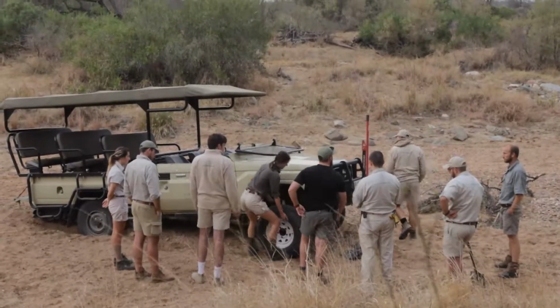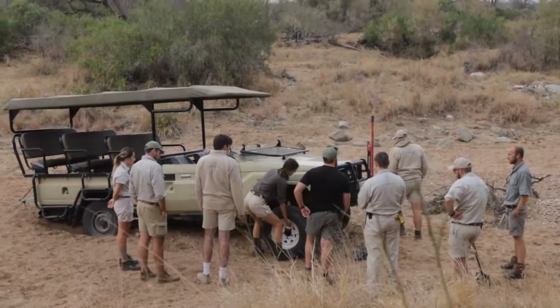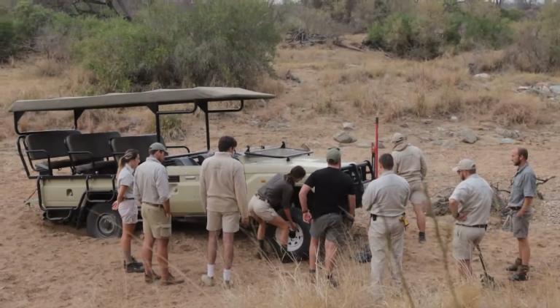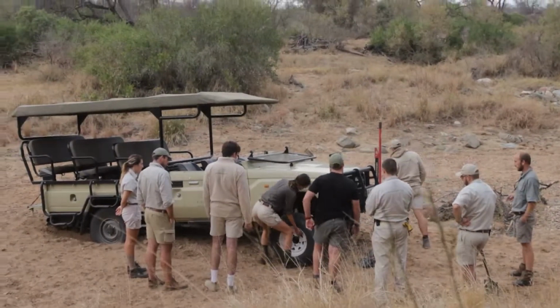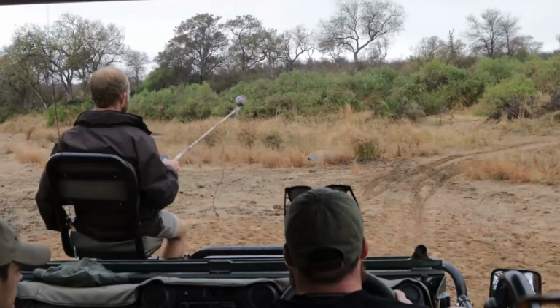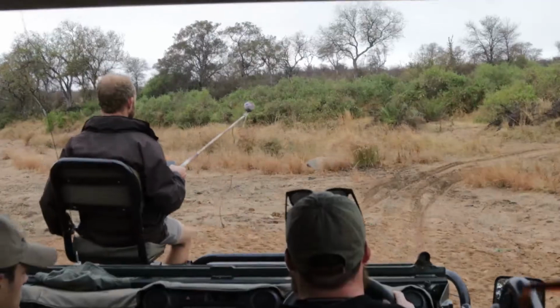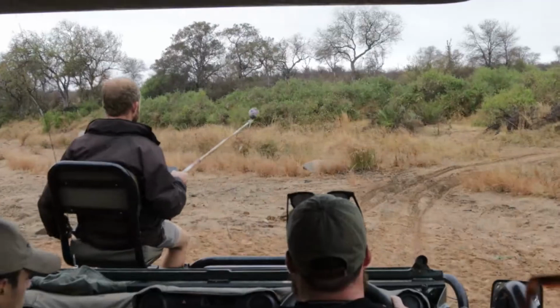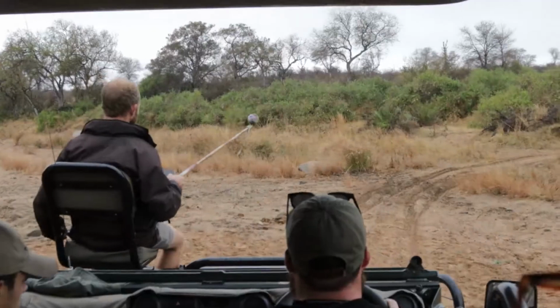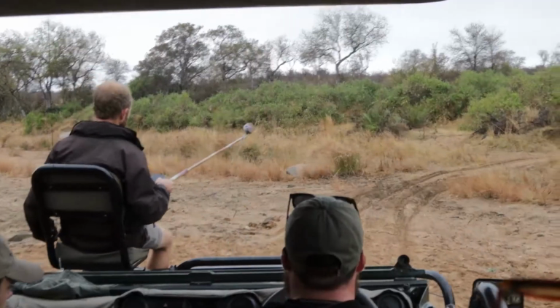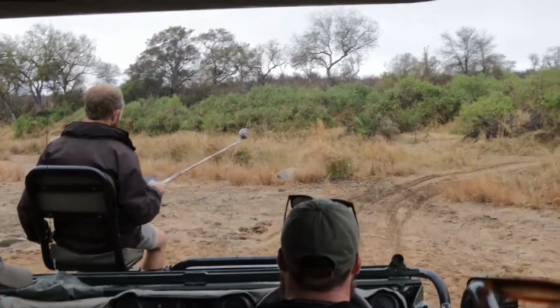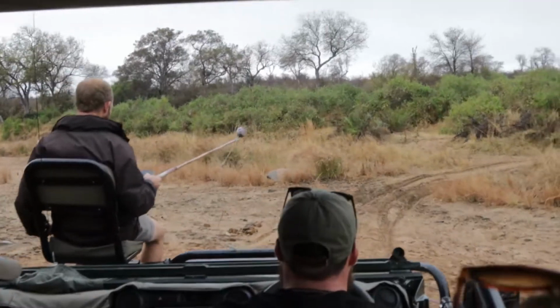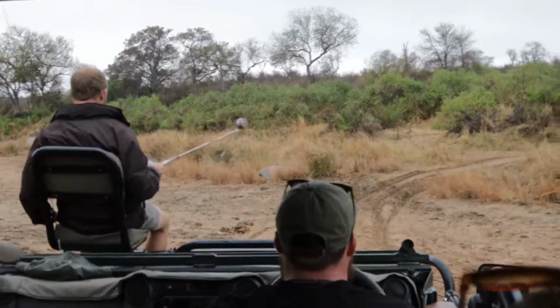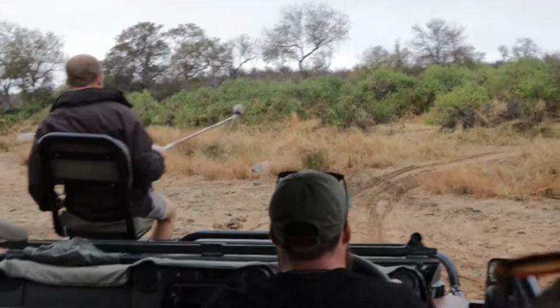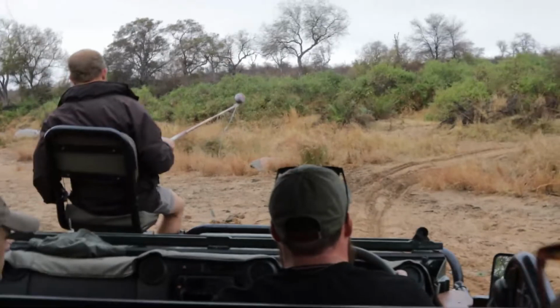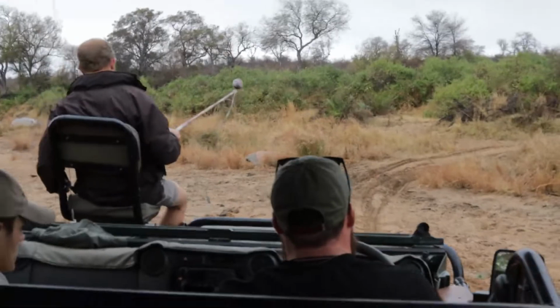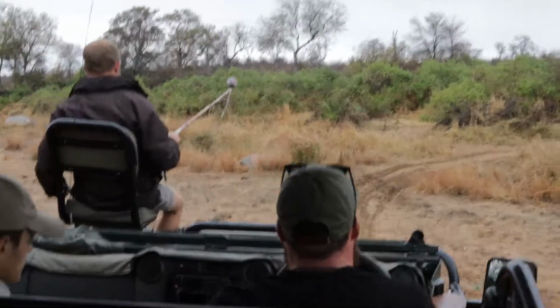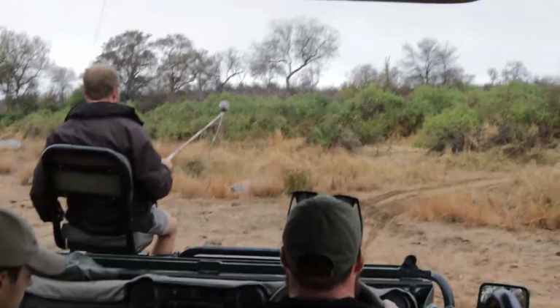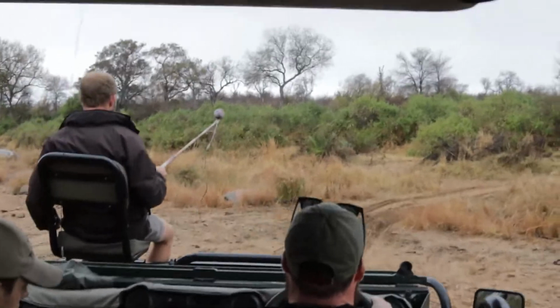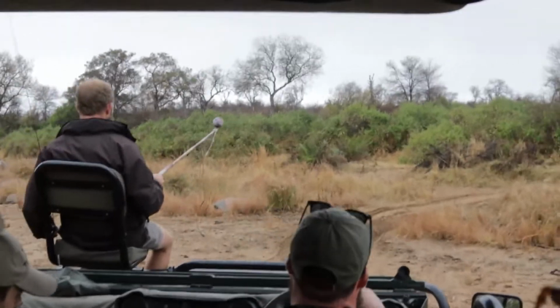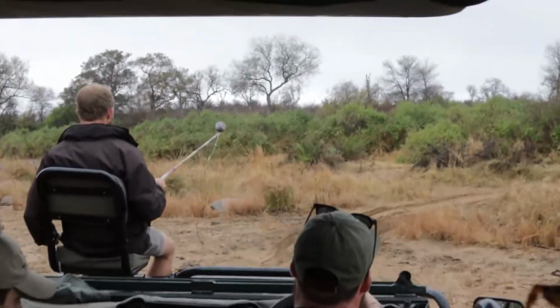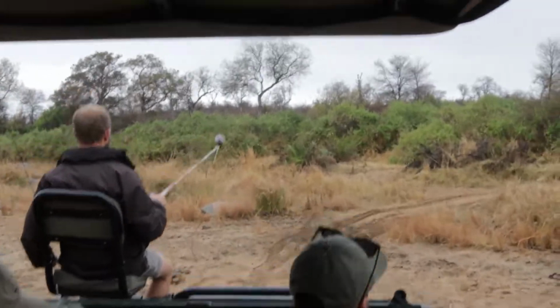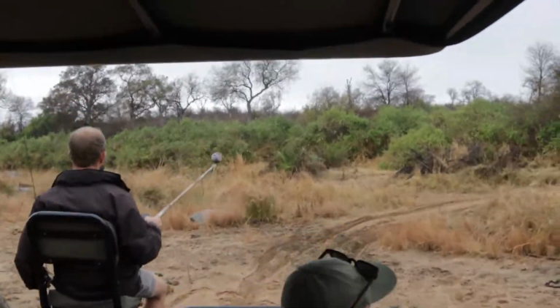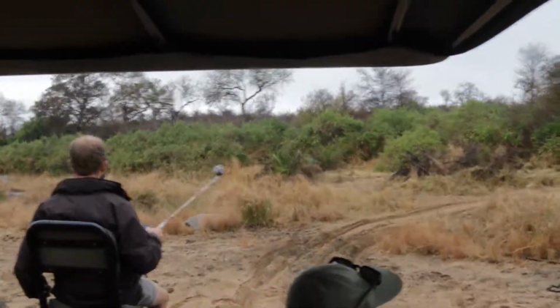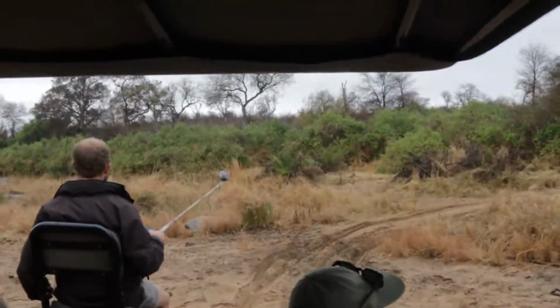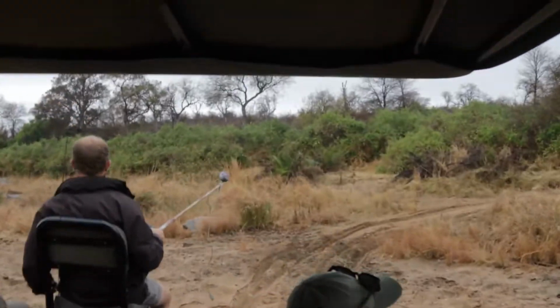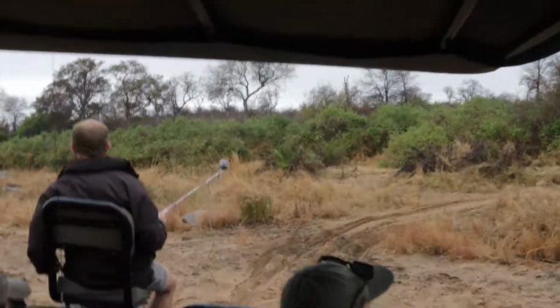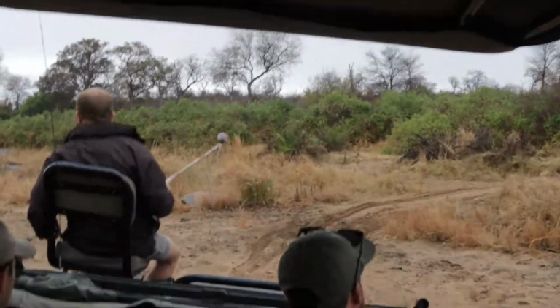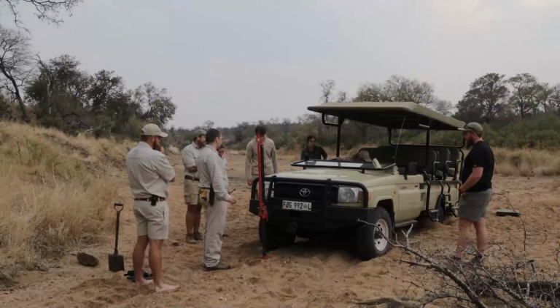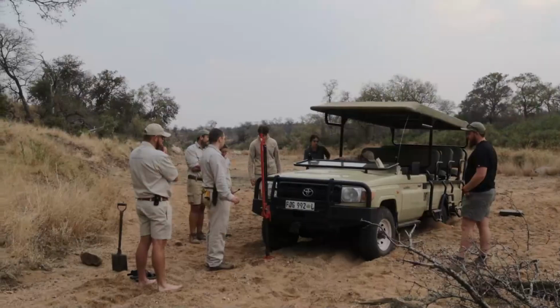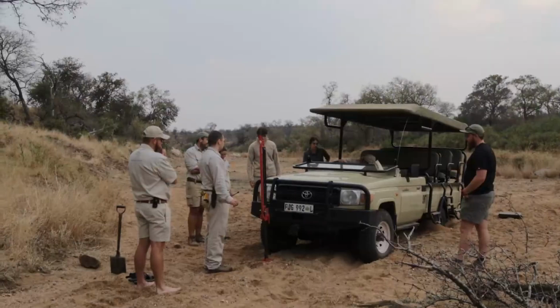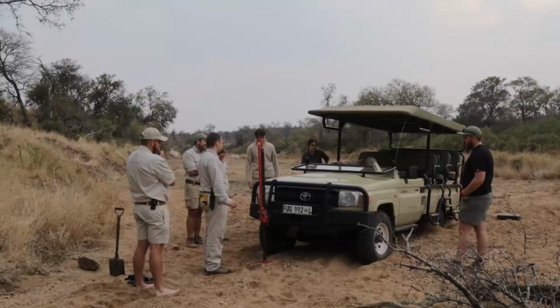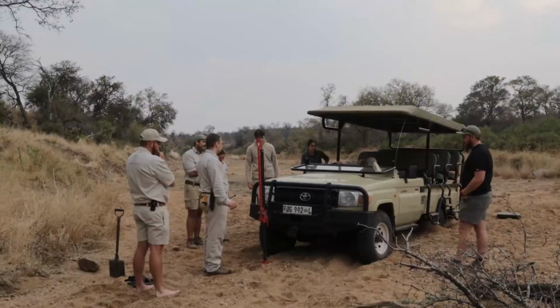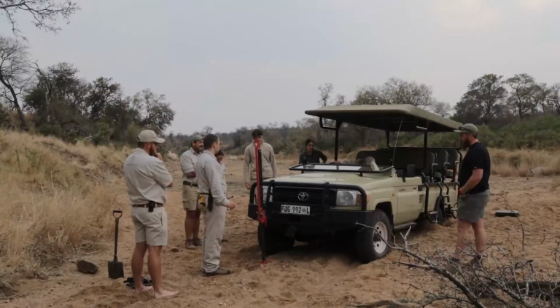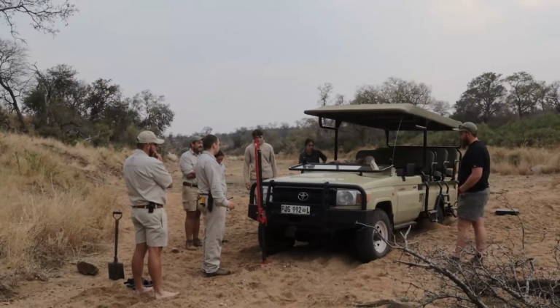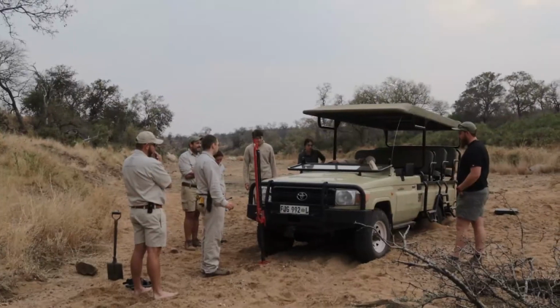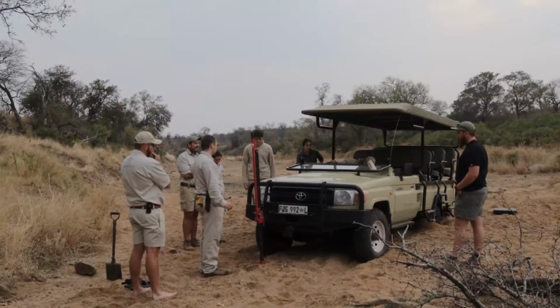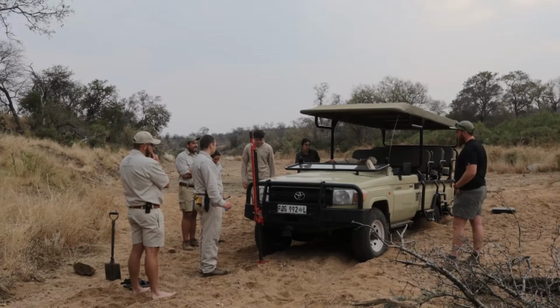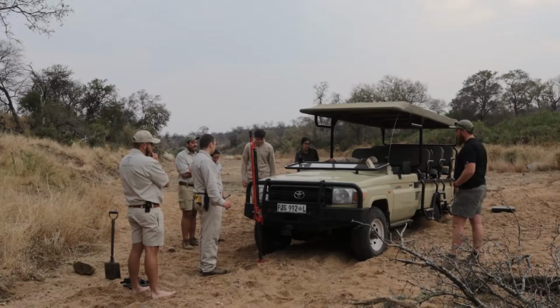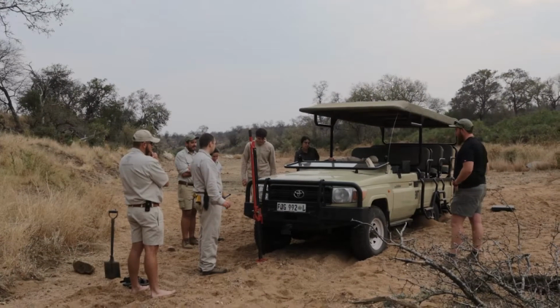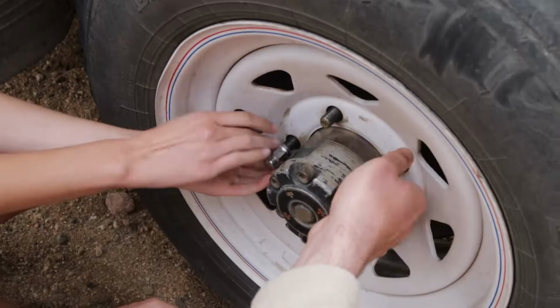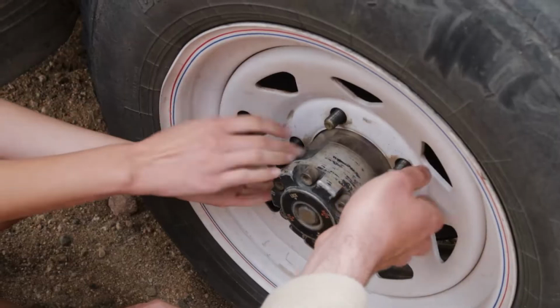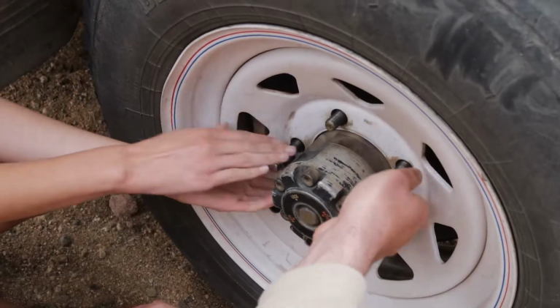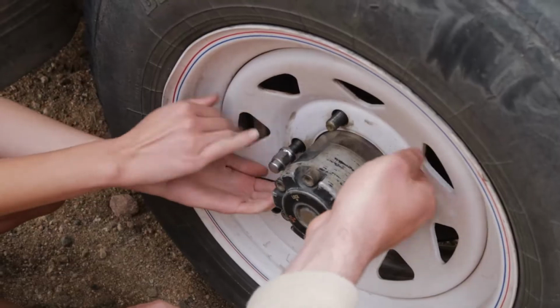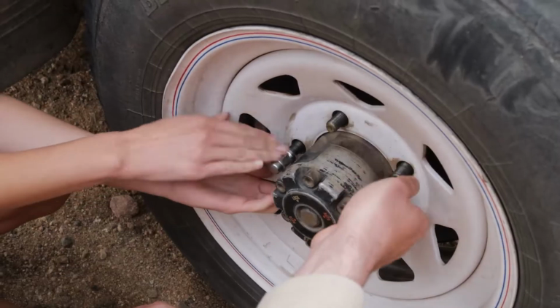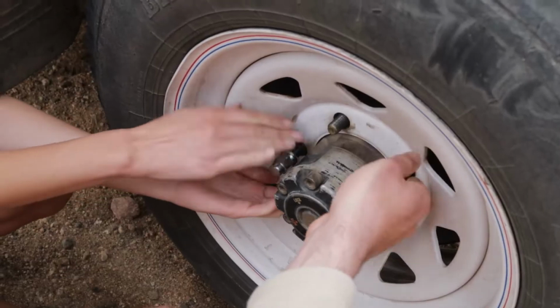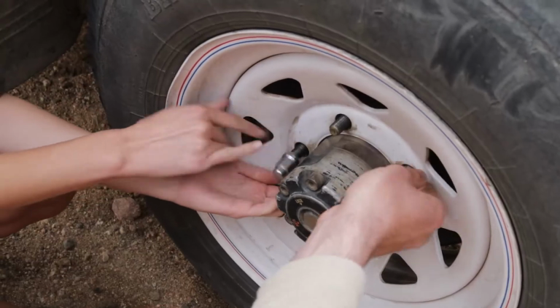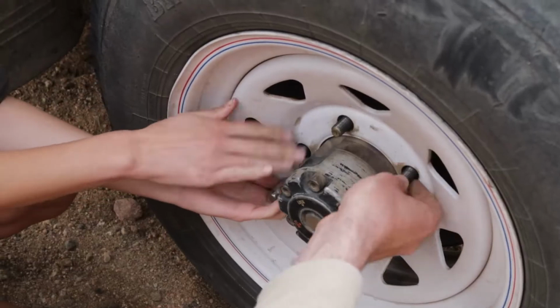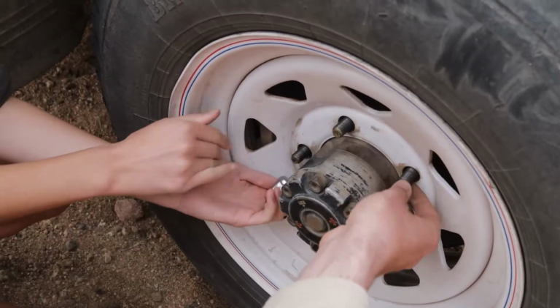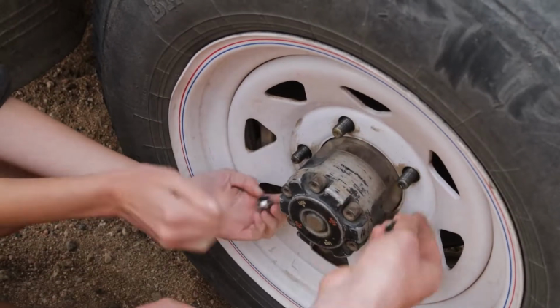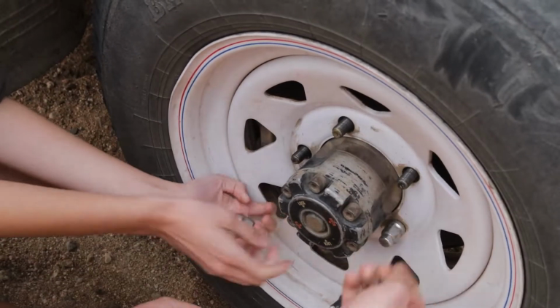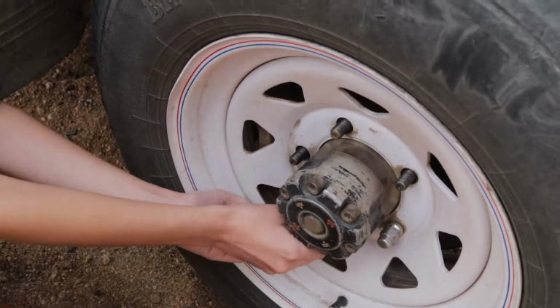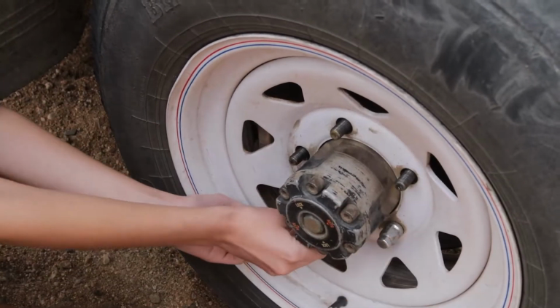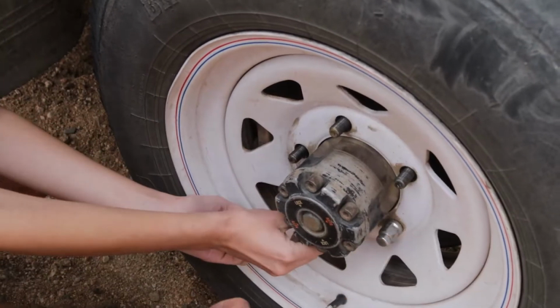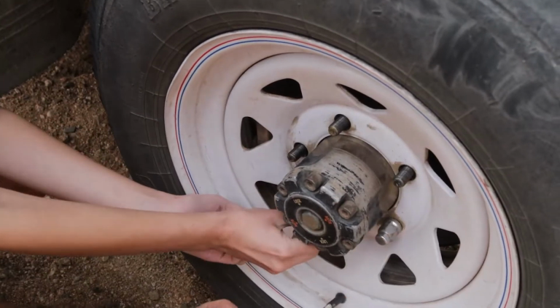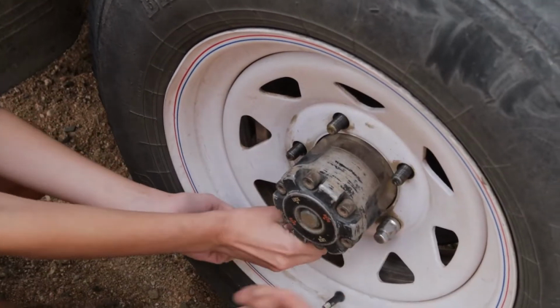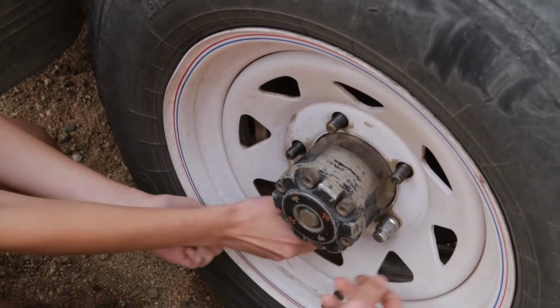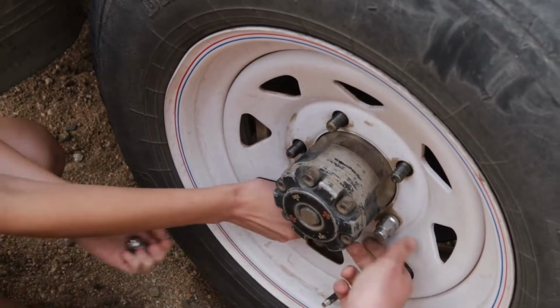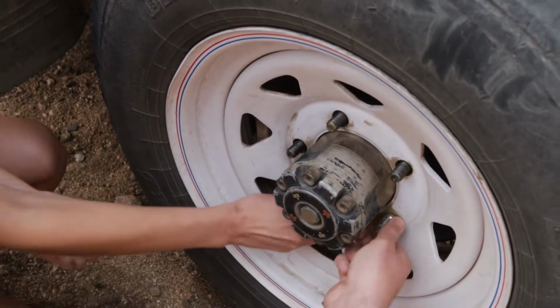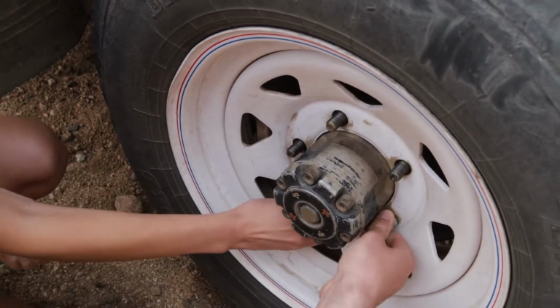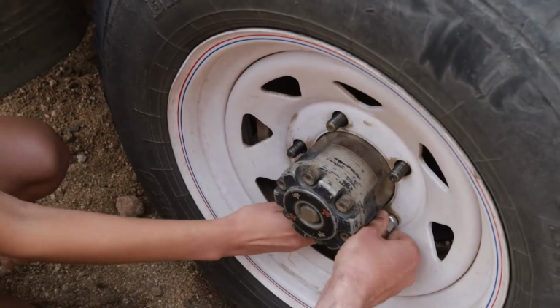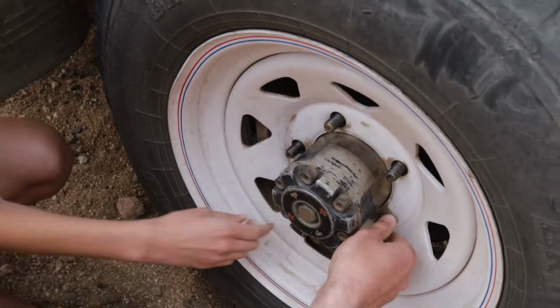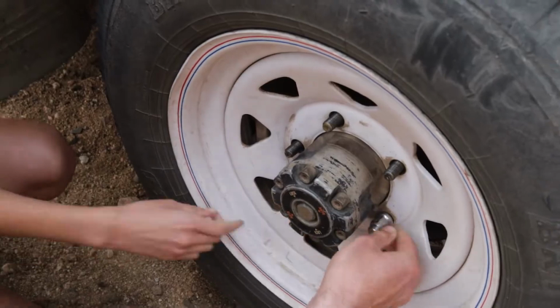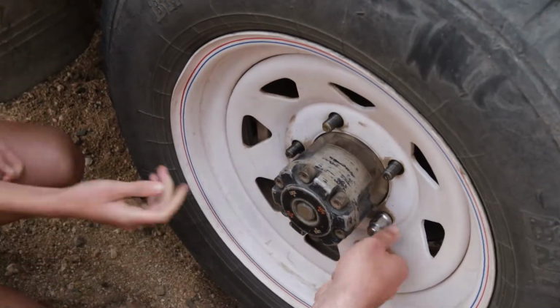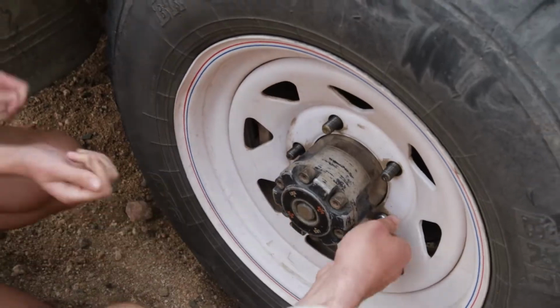You're out on a drive as the guide, you're in the river crossing — bam — right front wheel flat. What I want you to do is change the right front wheel.